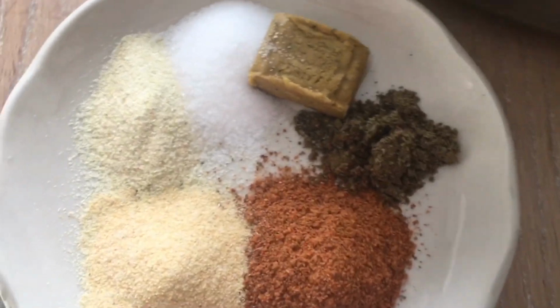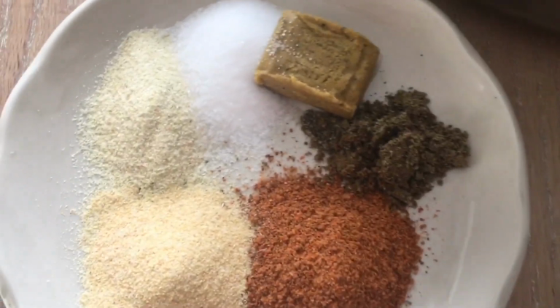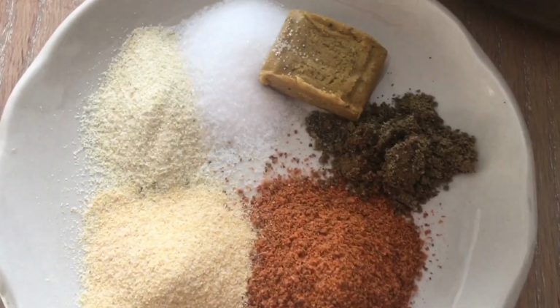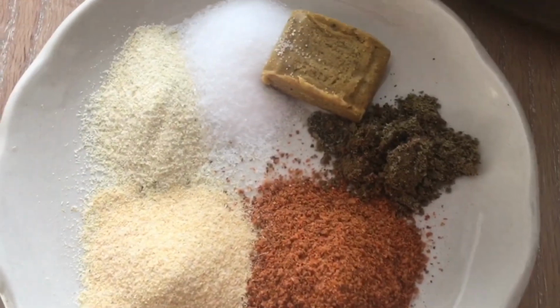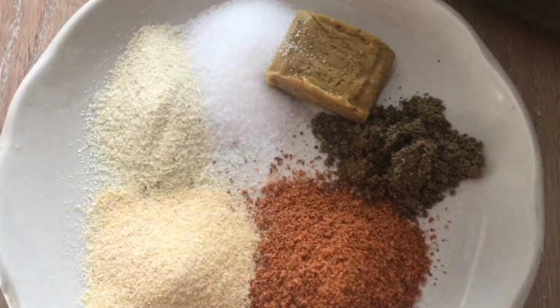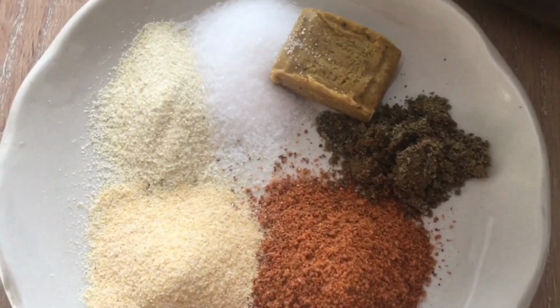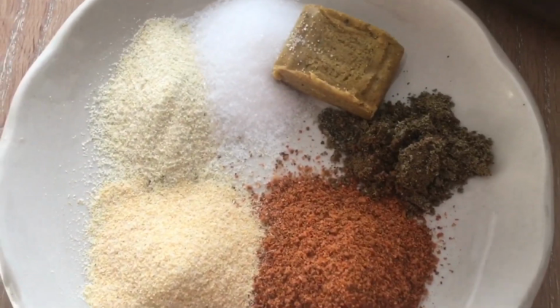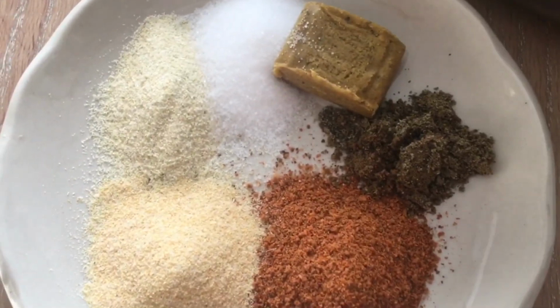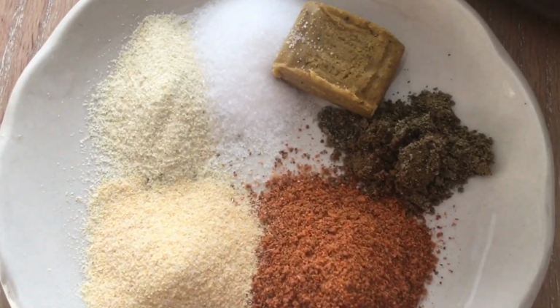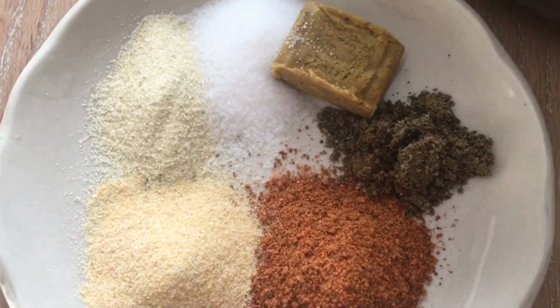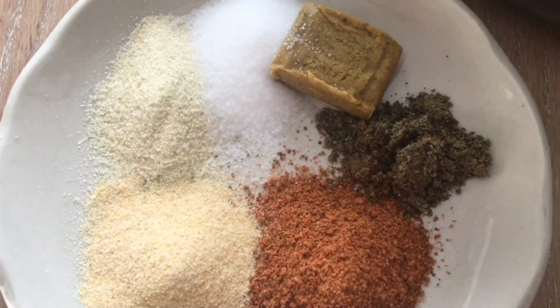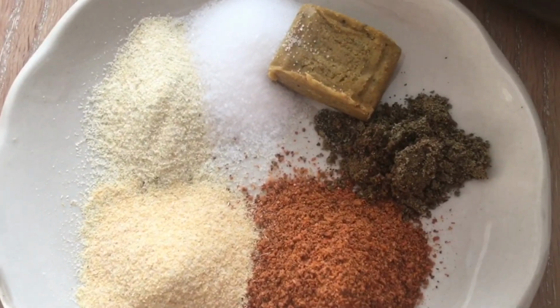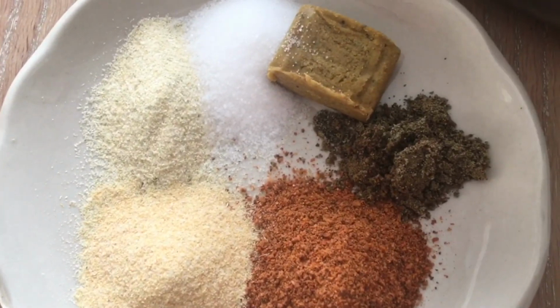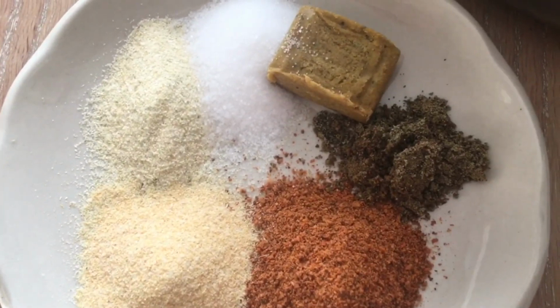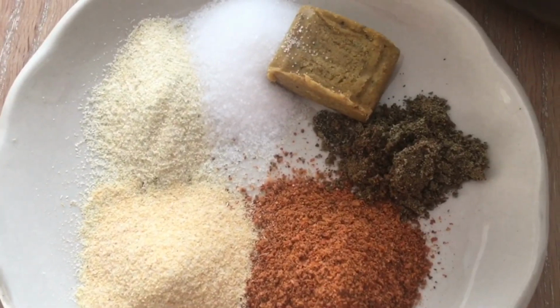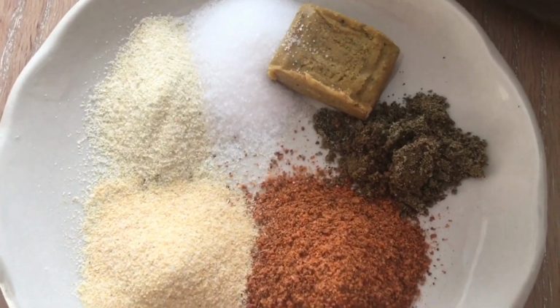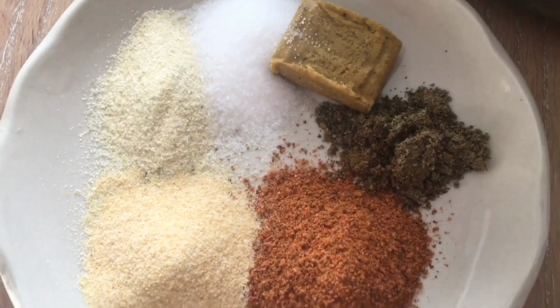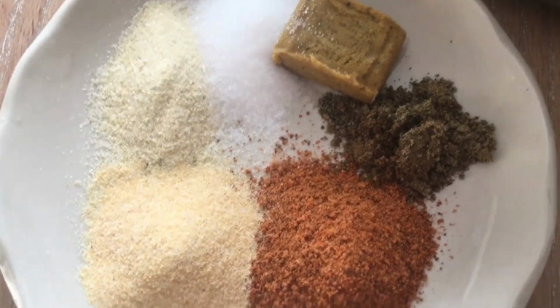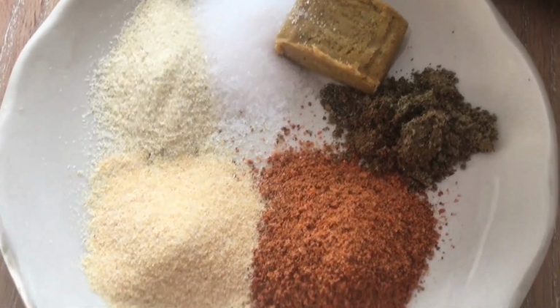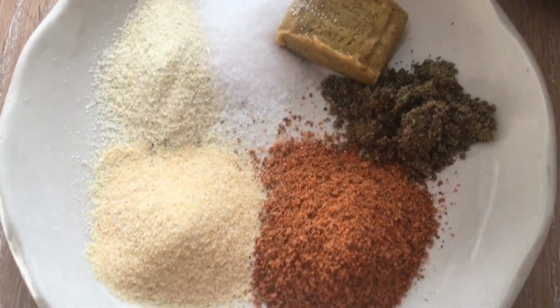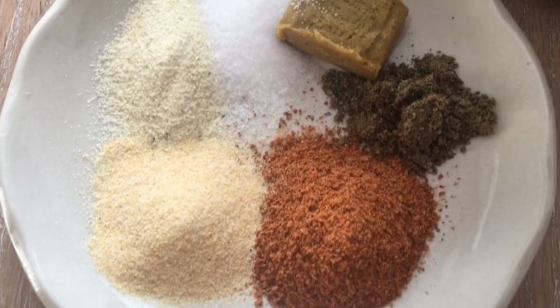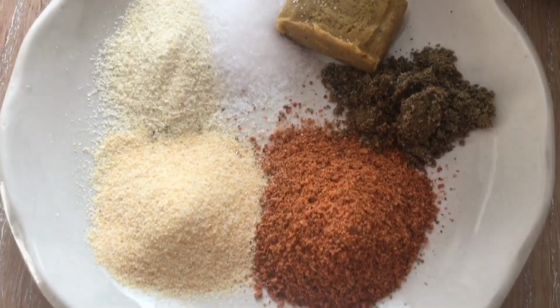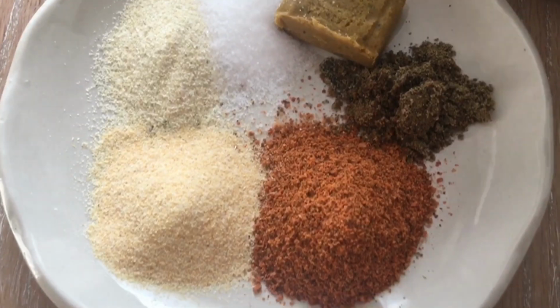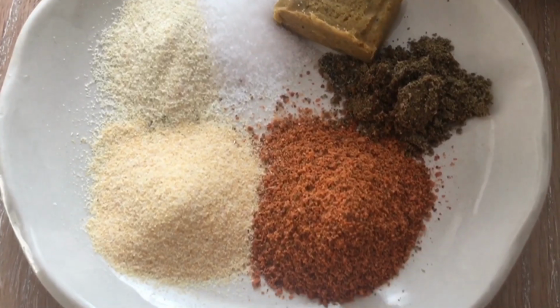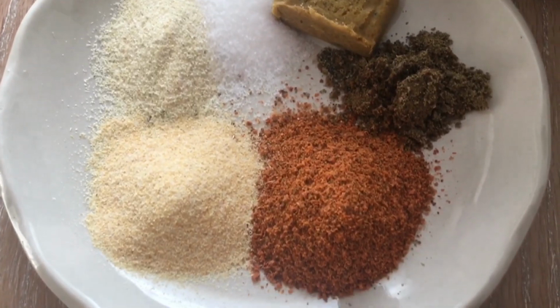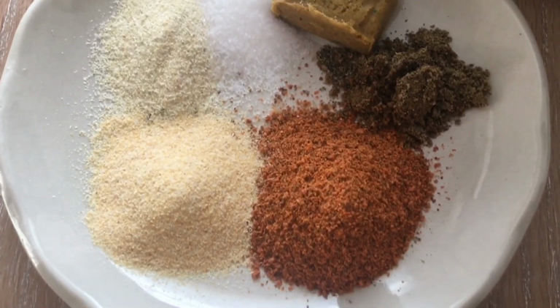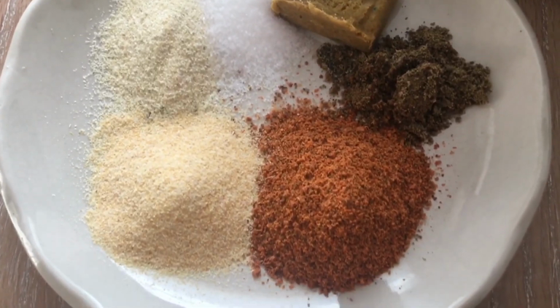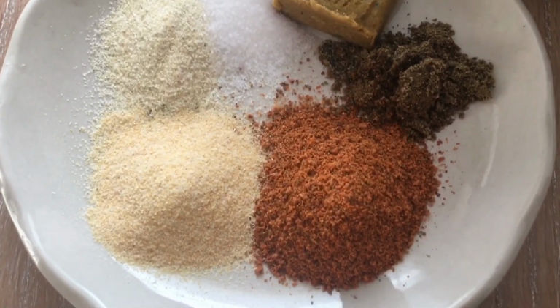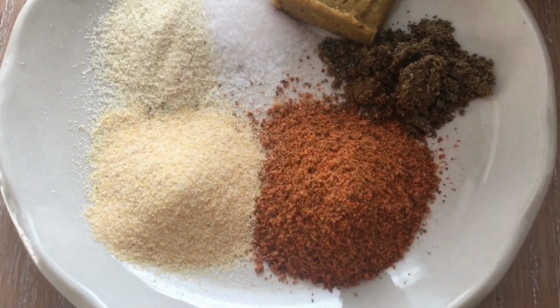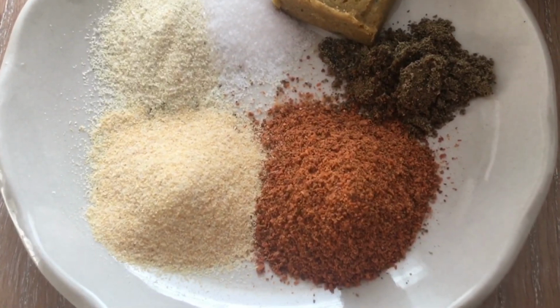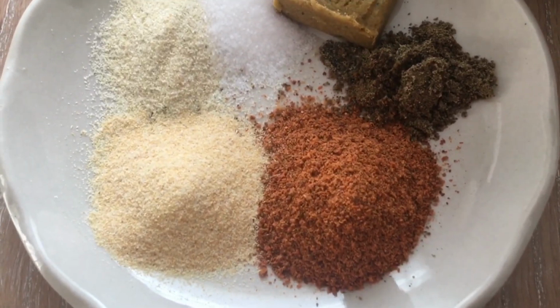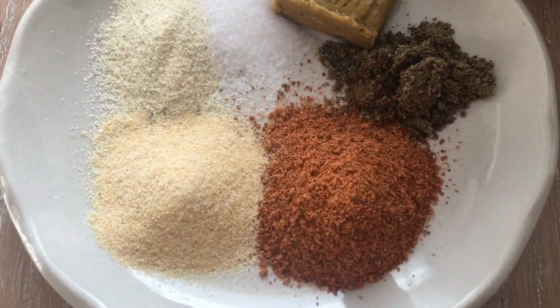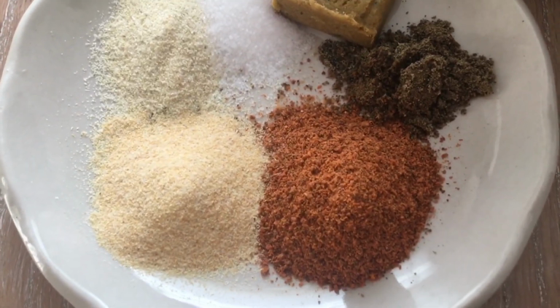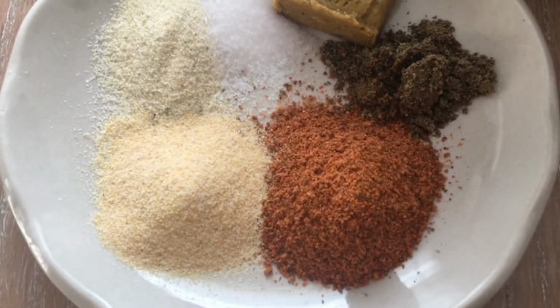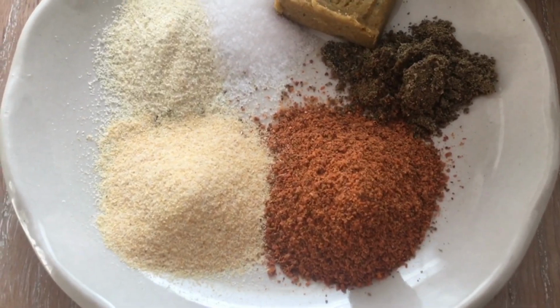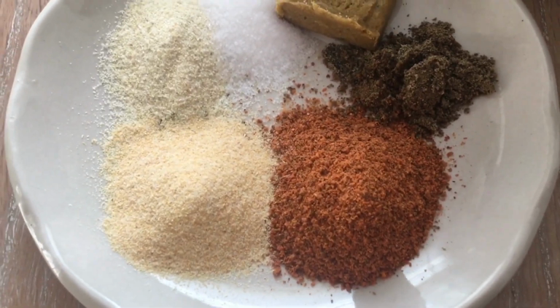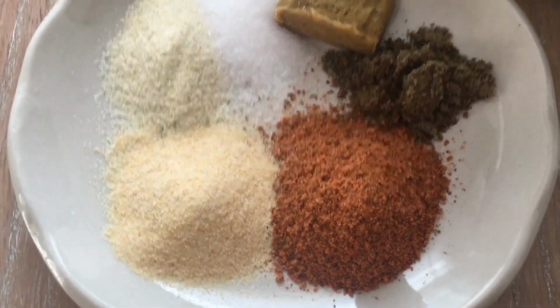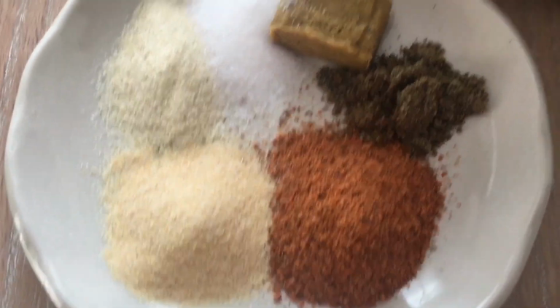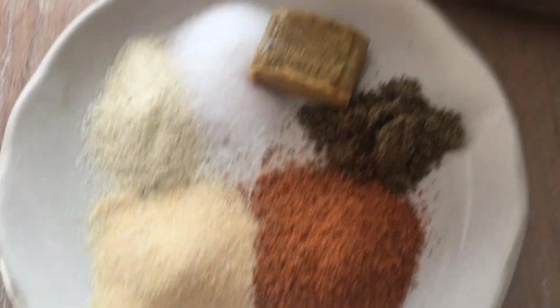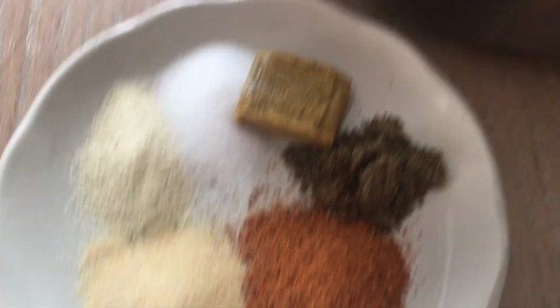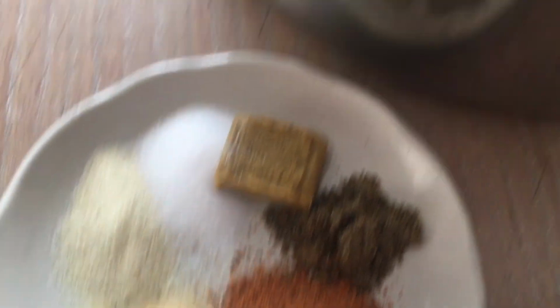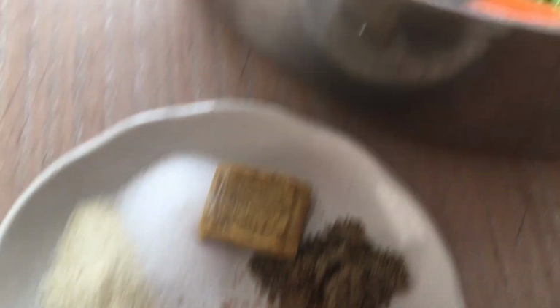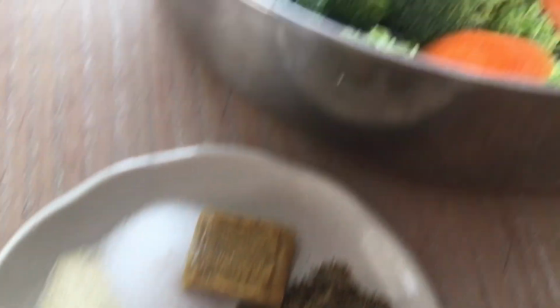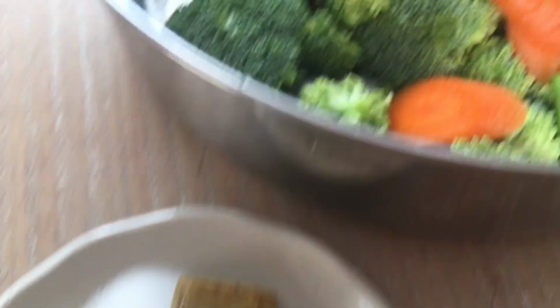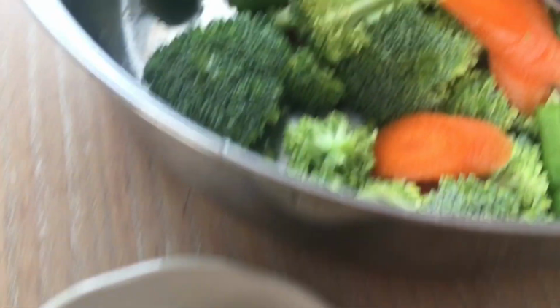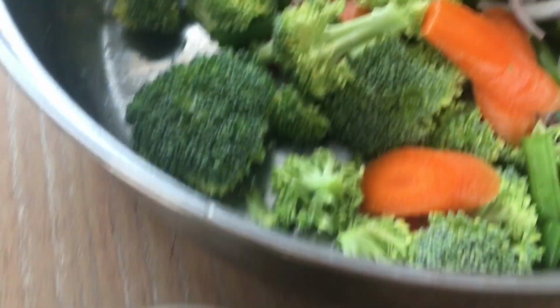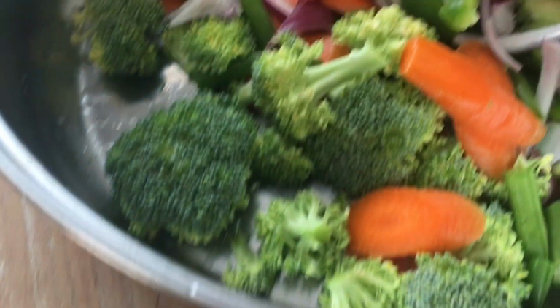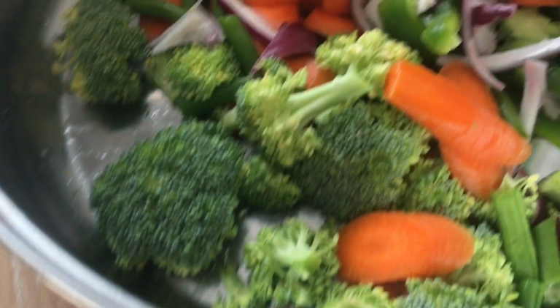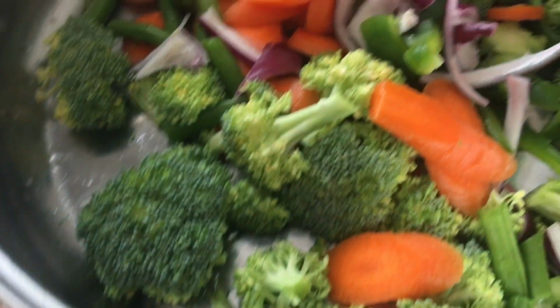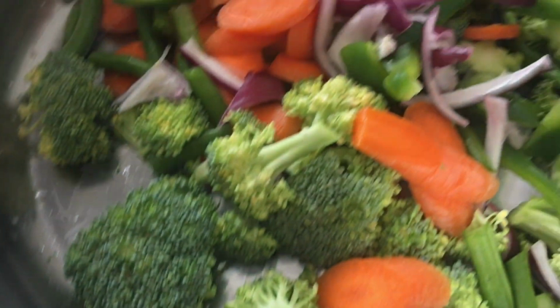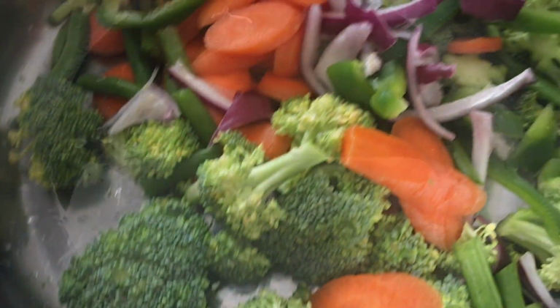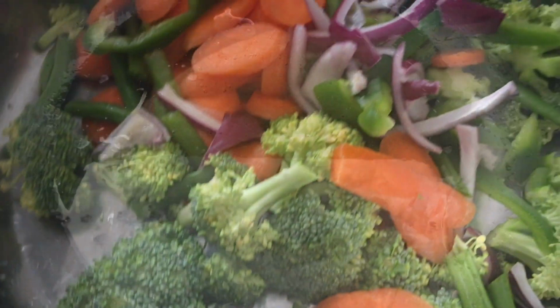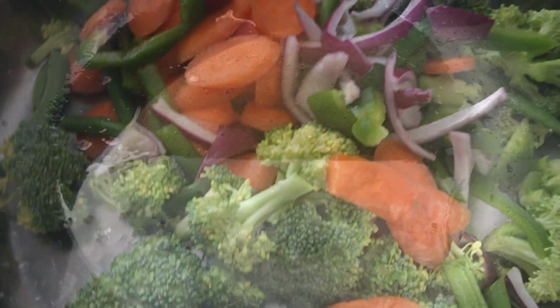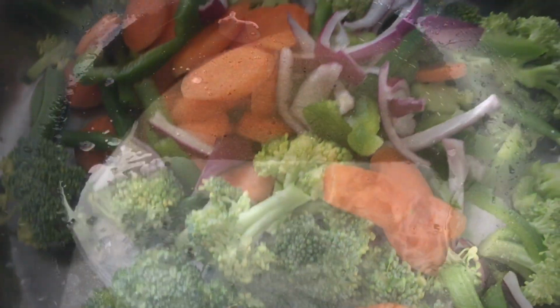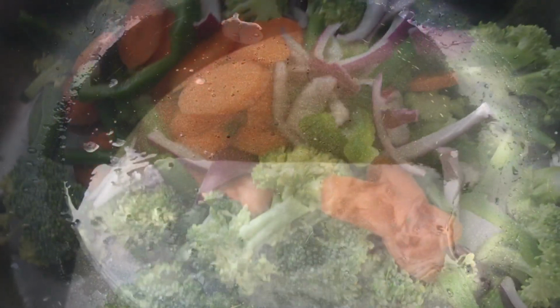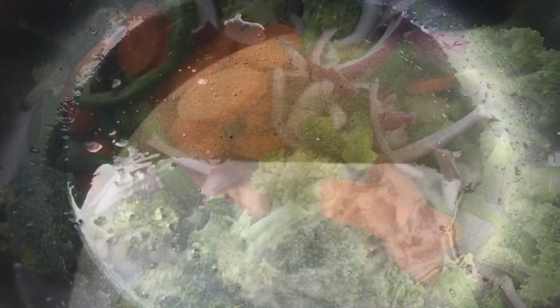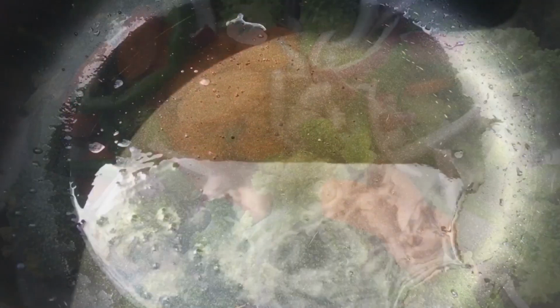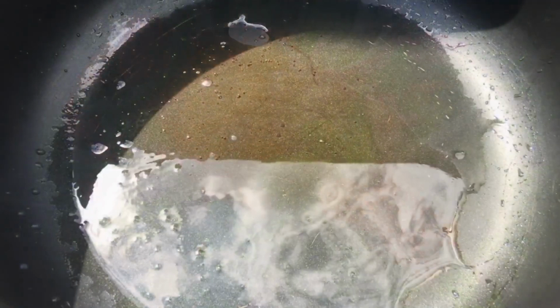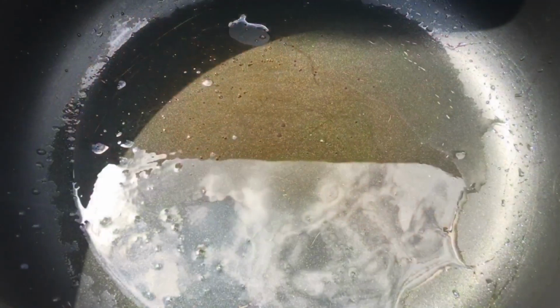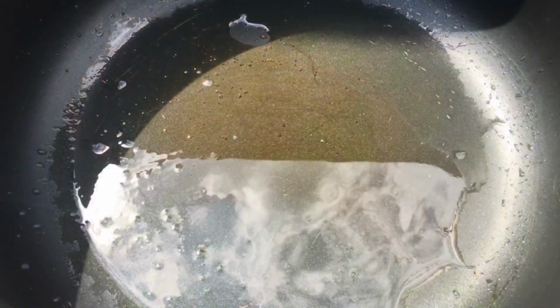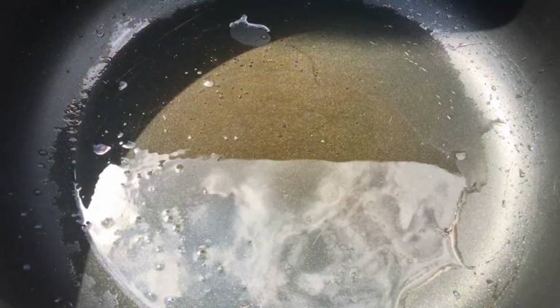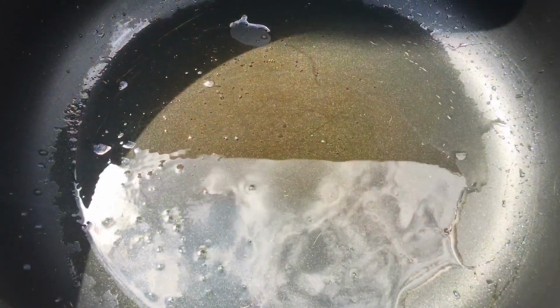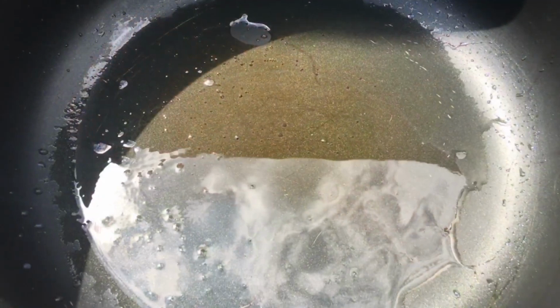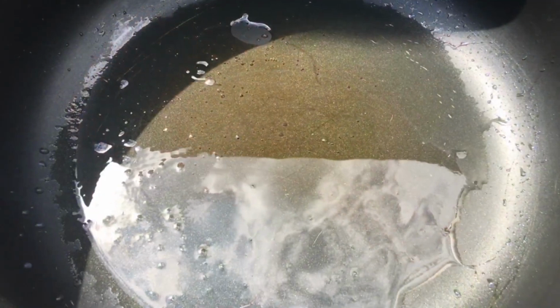I have some black pepper, I have some tandoori masala, I have some onion powder, garlic powder, and salt.